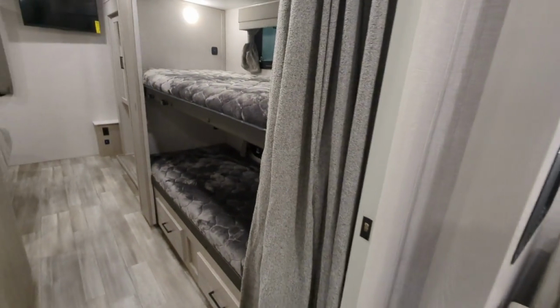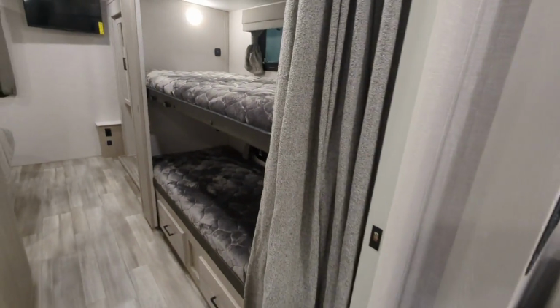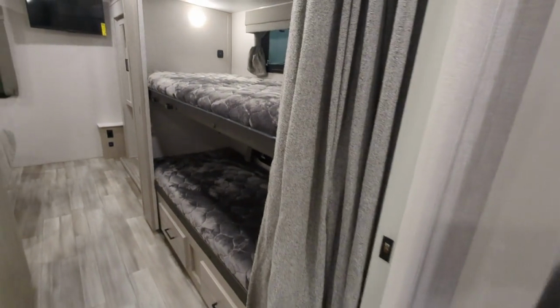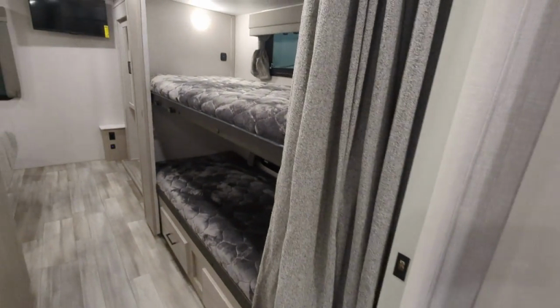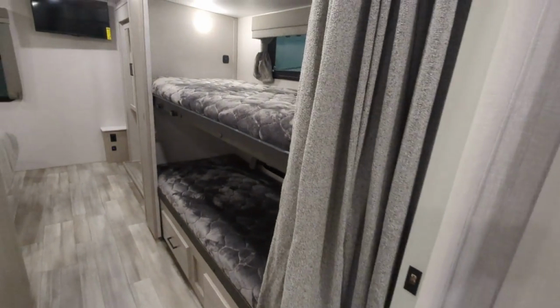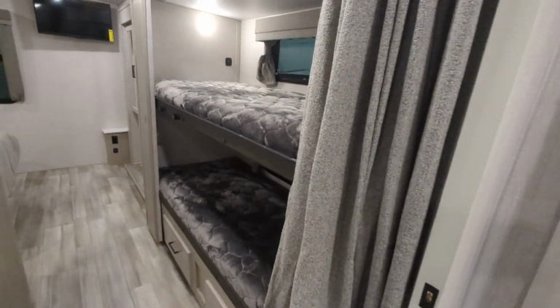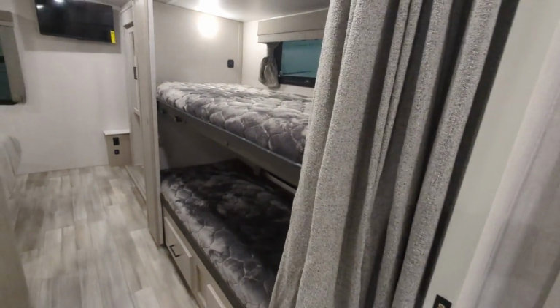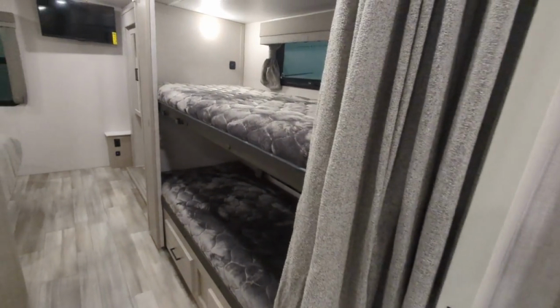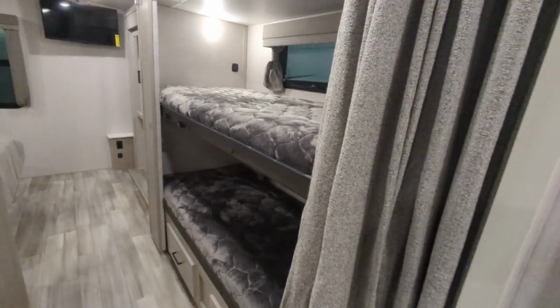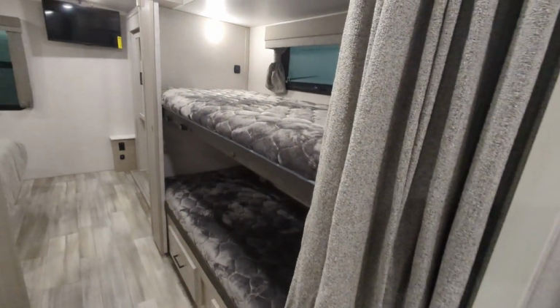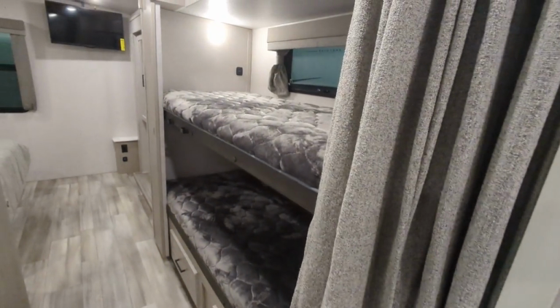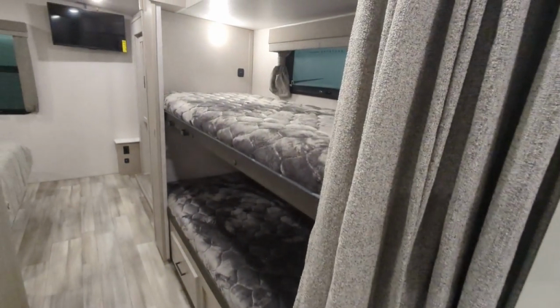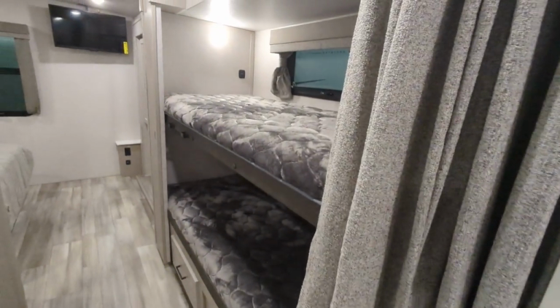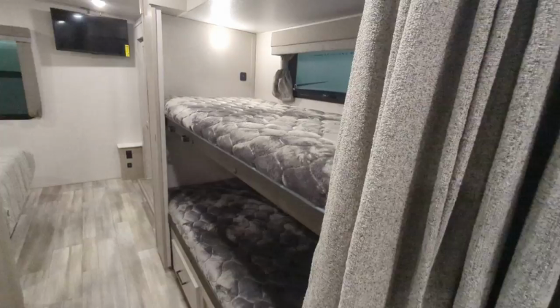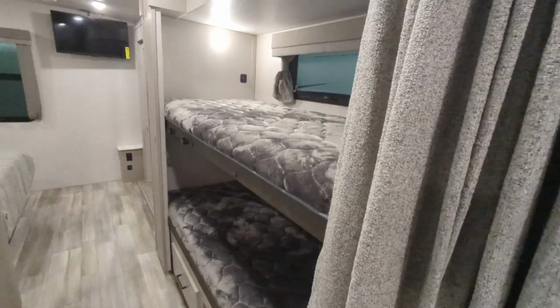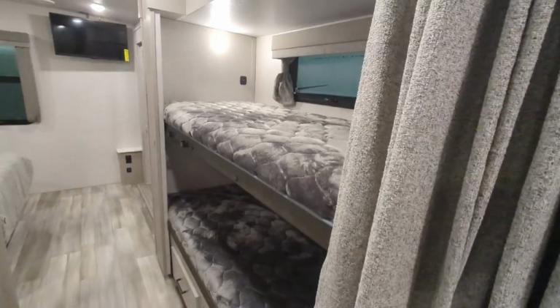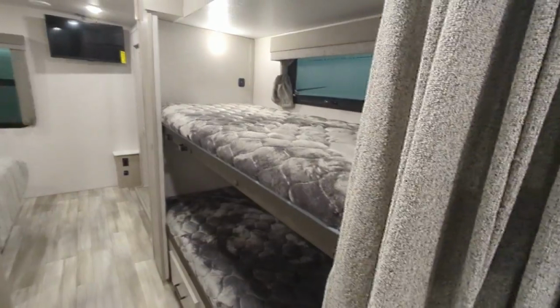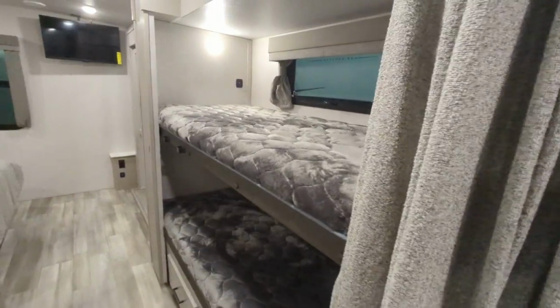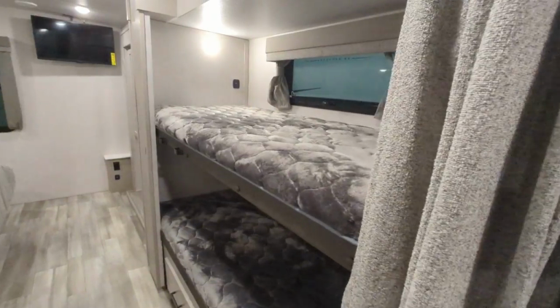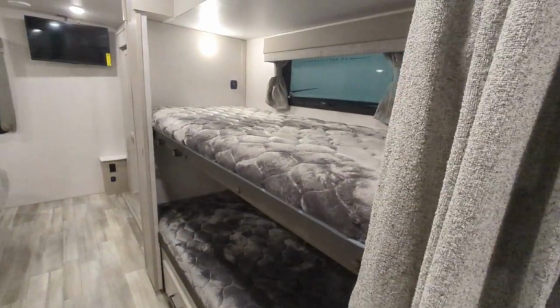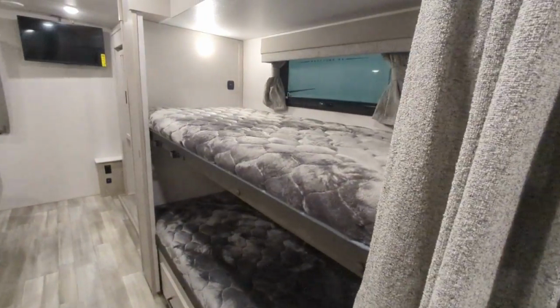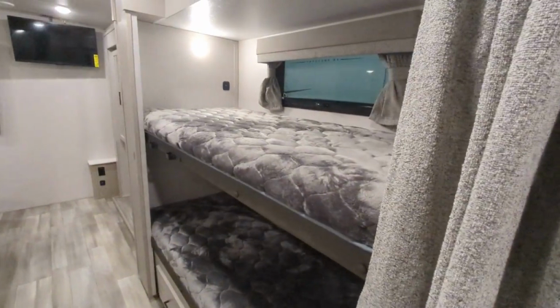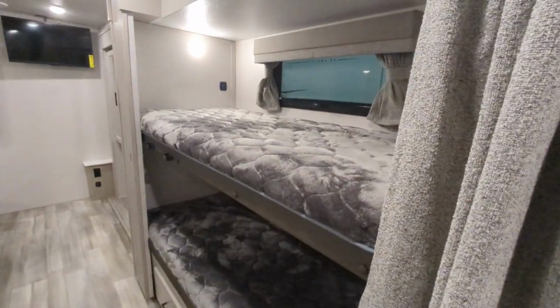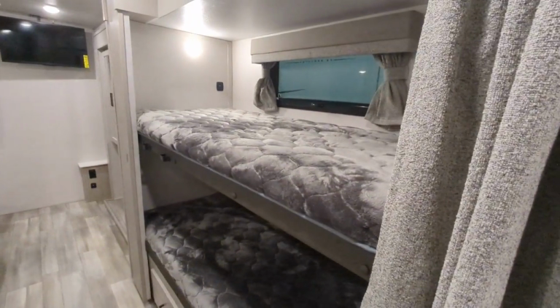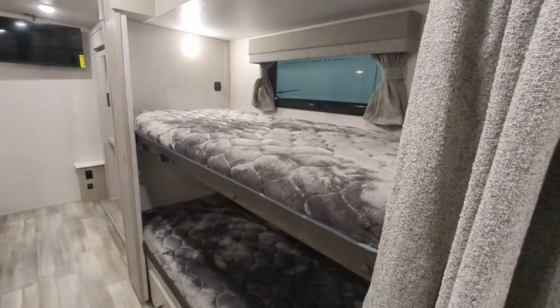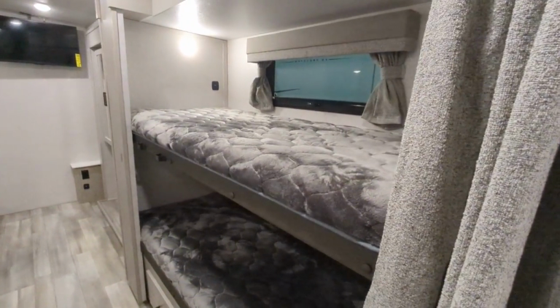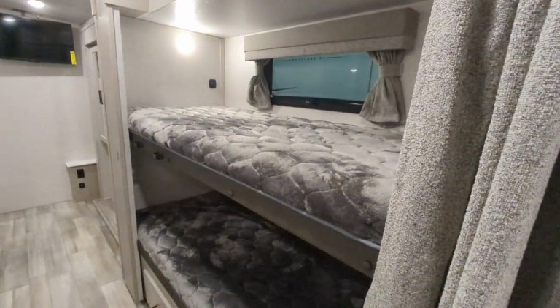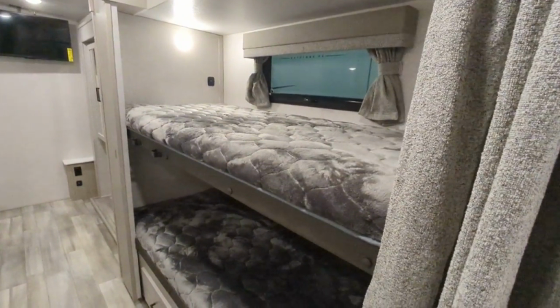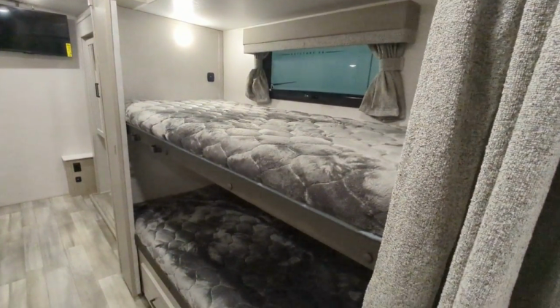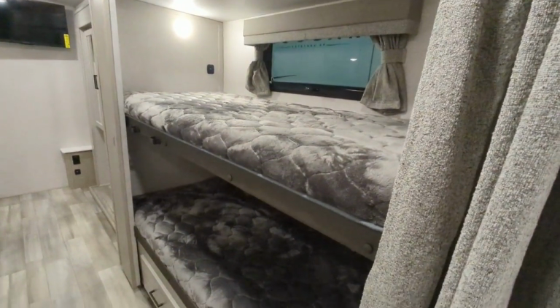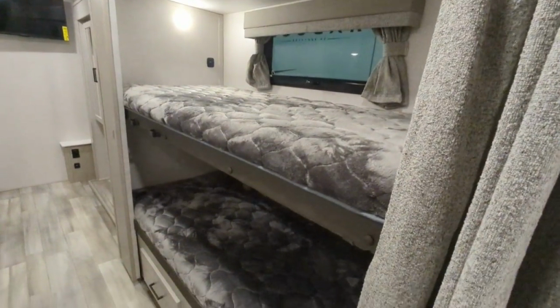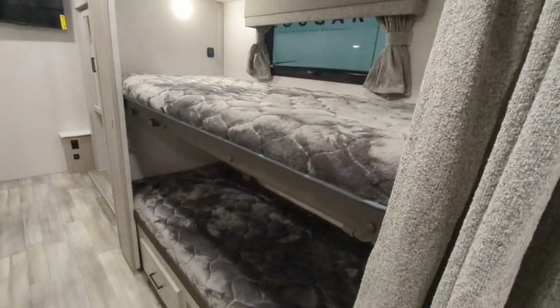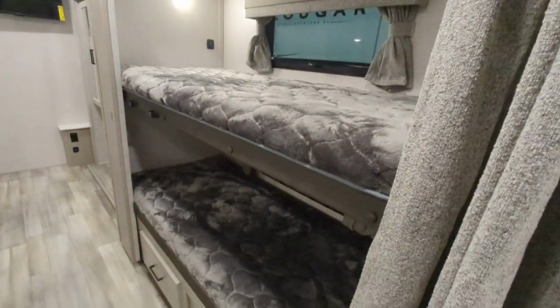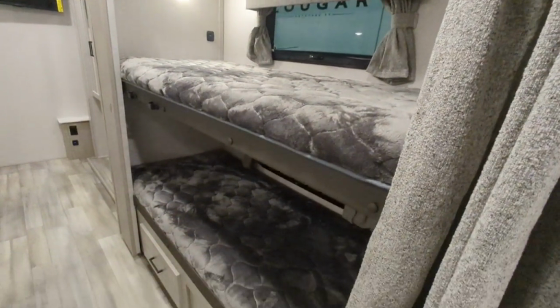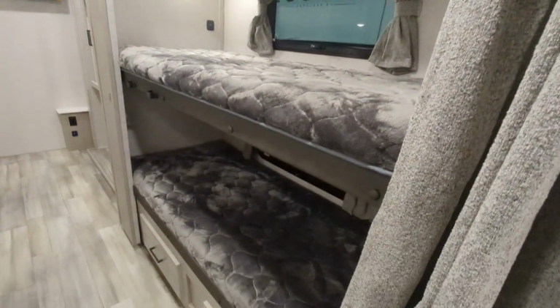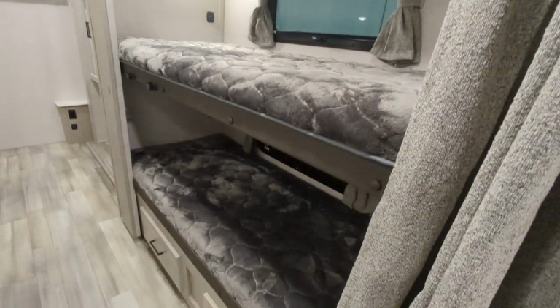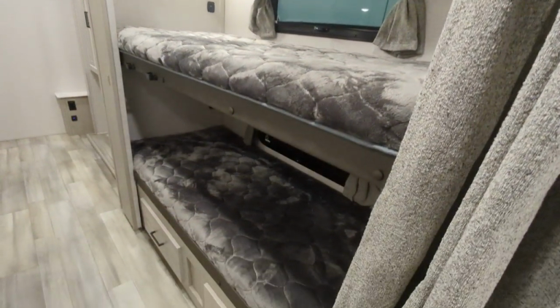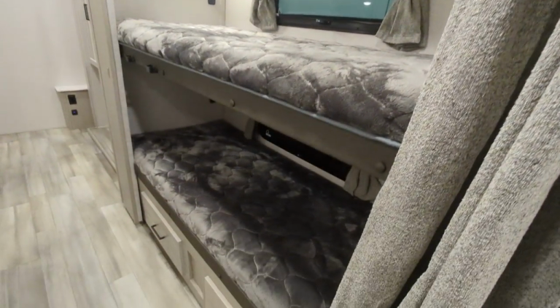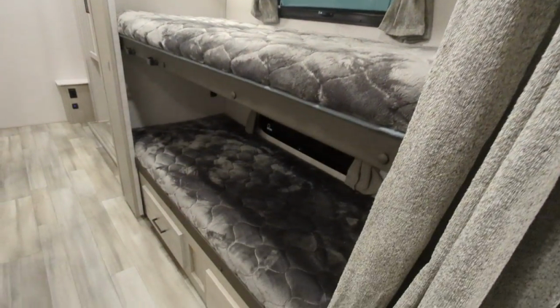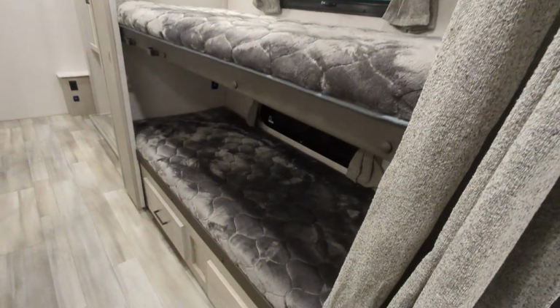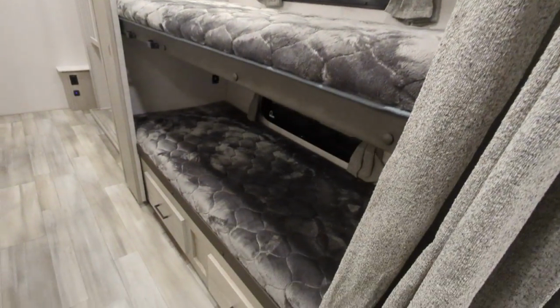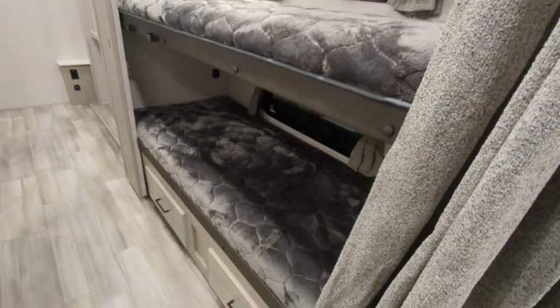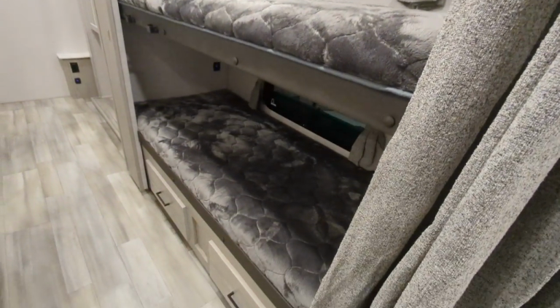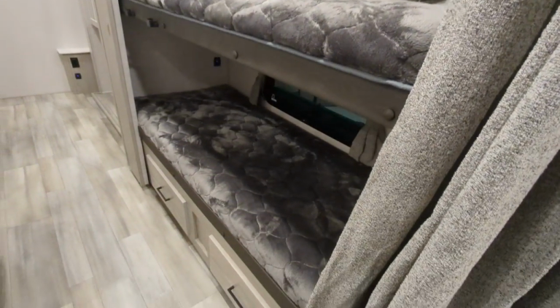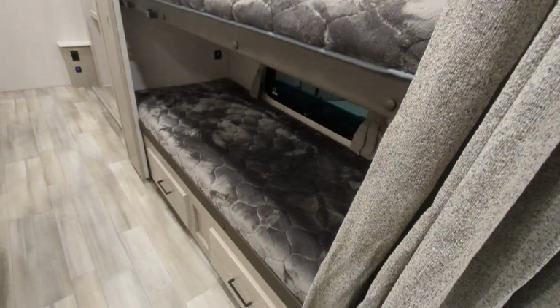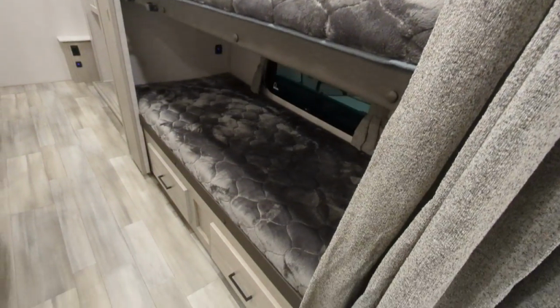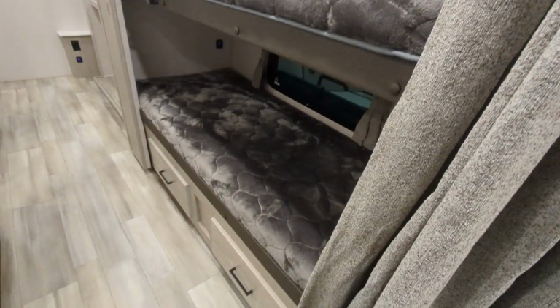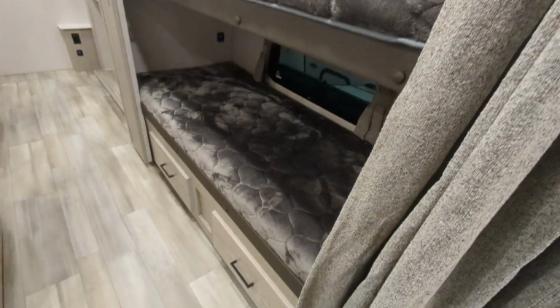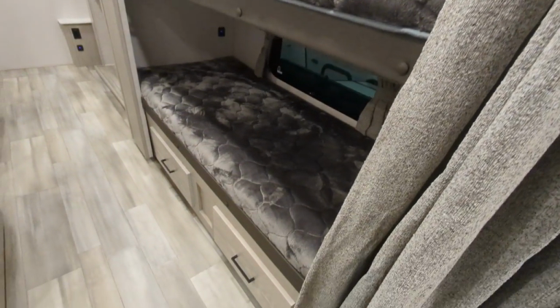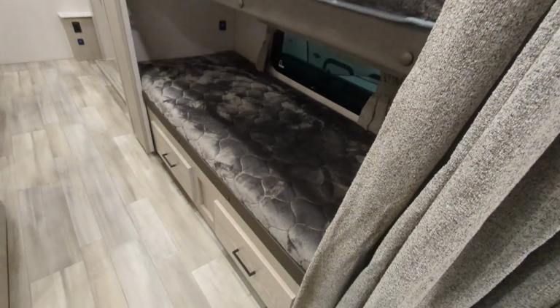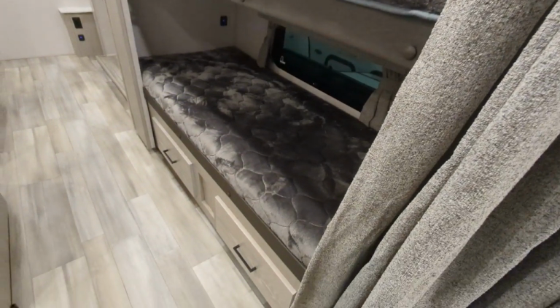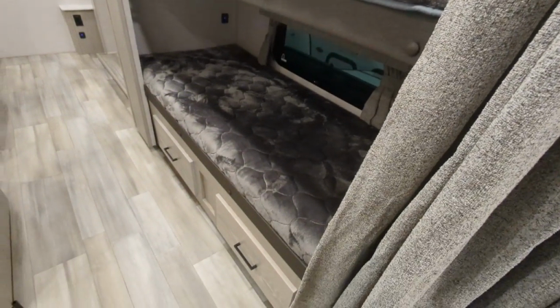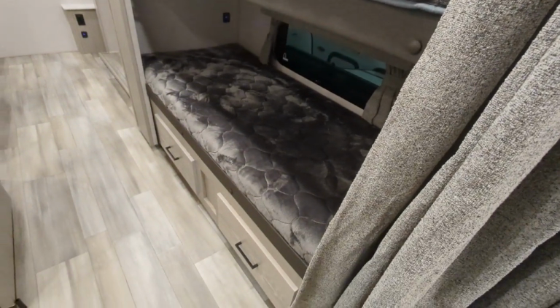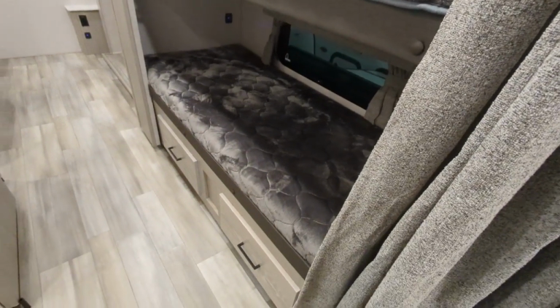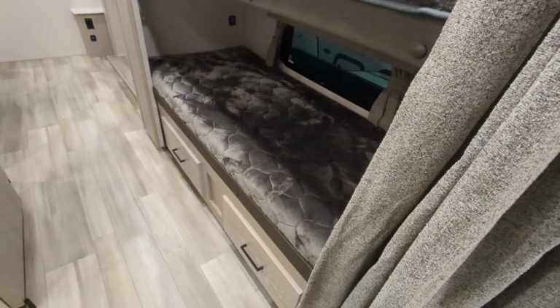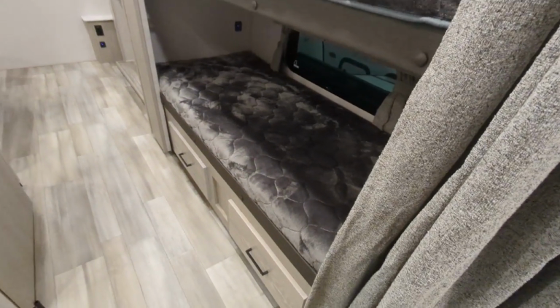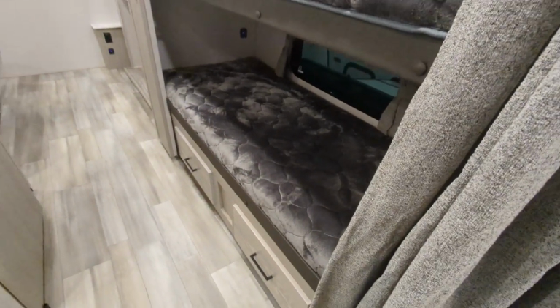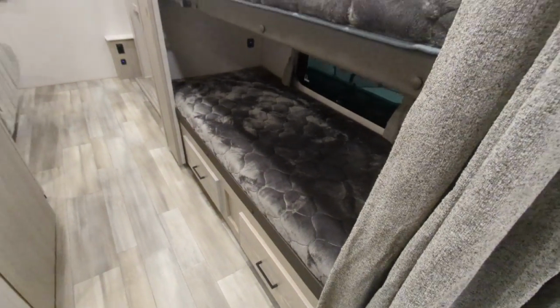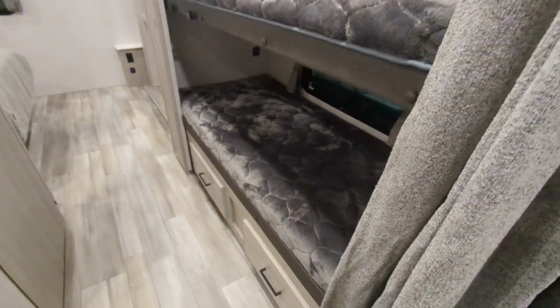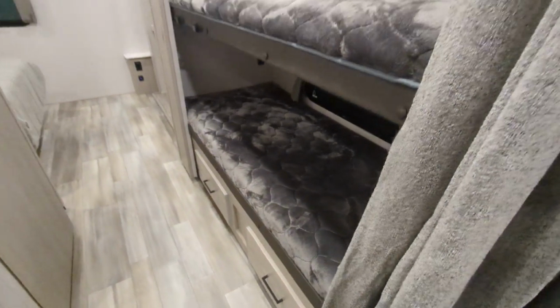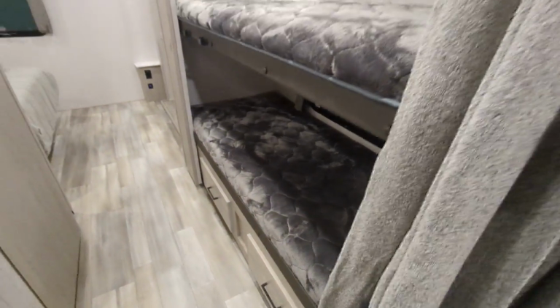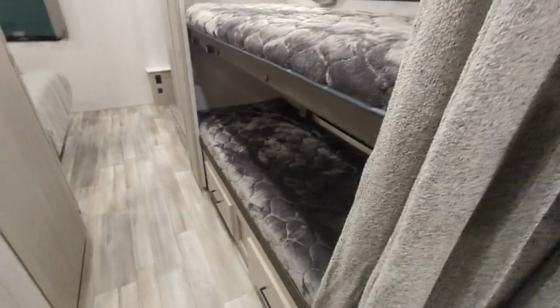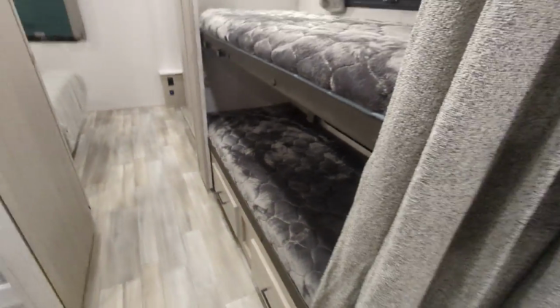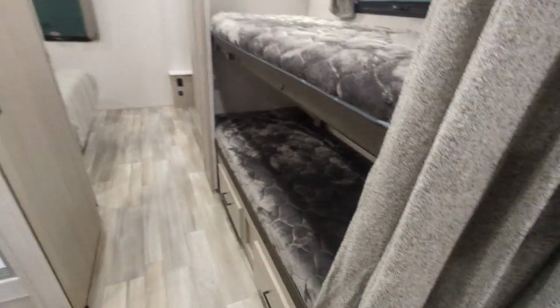This is a bunk unit — we've got our bunks here. The top bunk is 300-pound rated, and you're good on the bottom bunk. You've got some additional storage there as well.